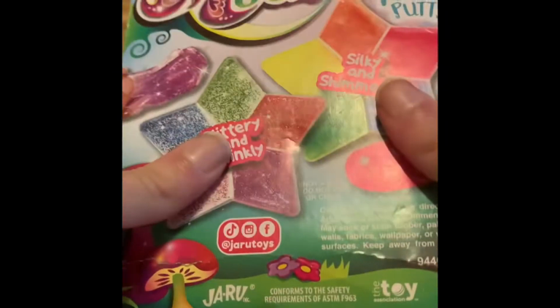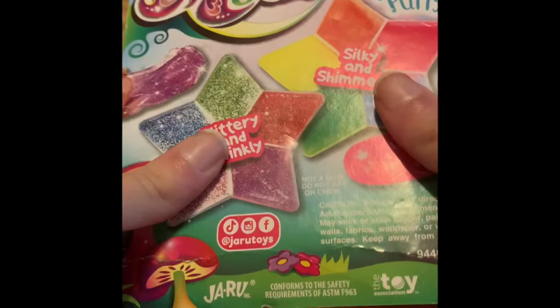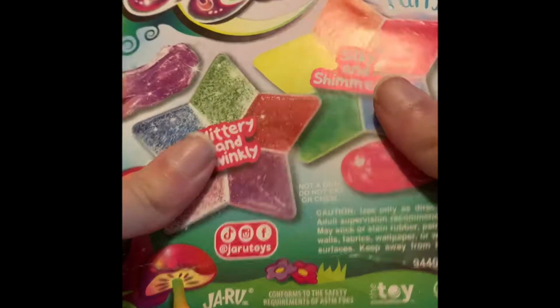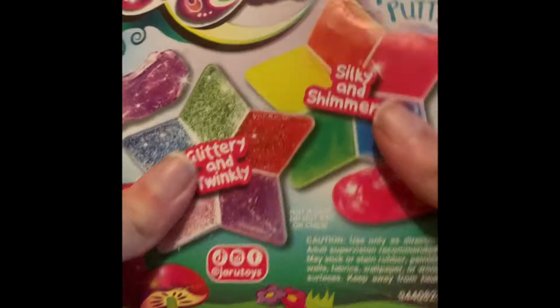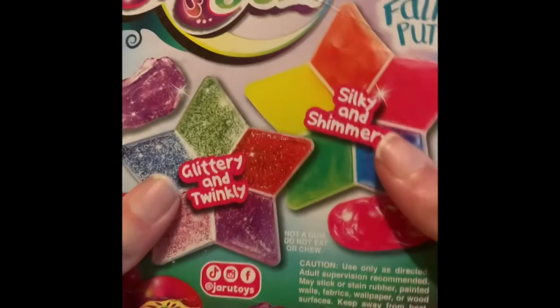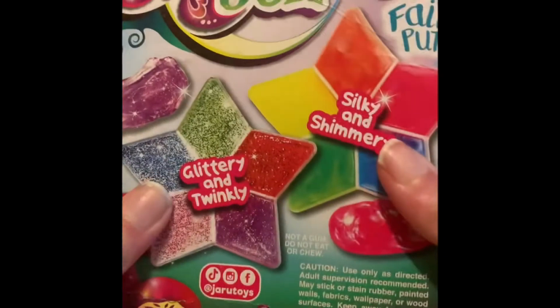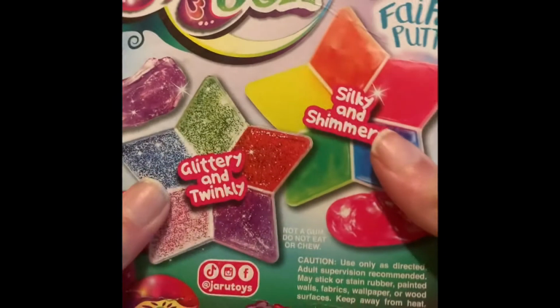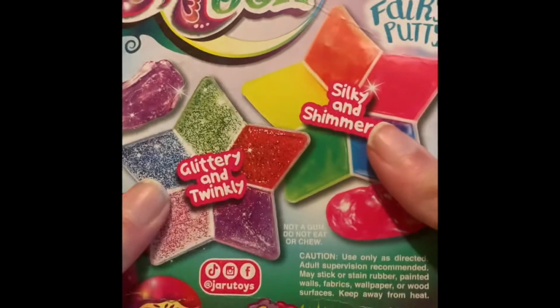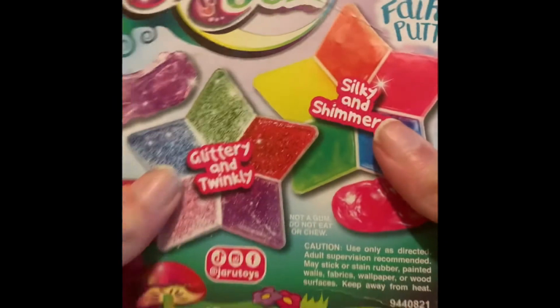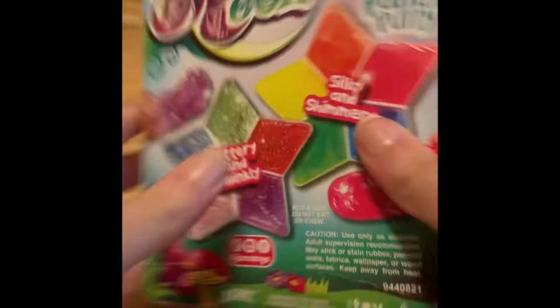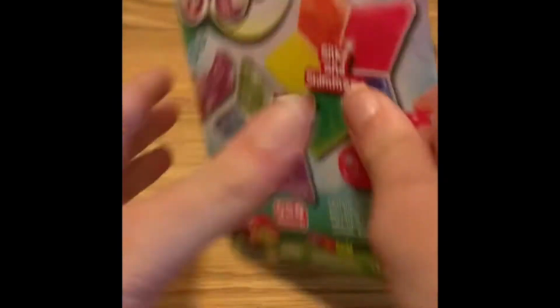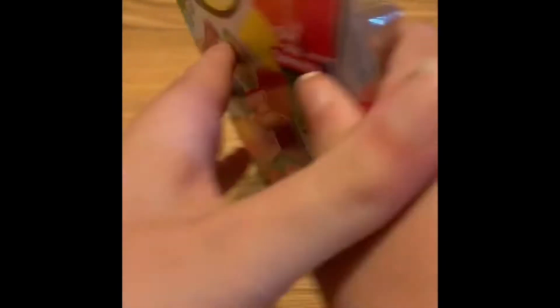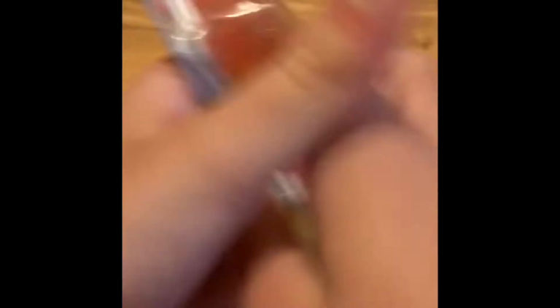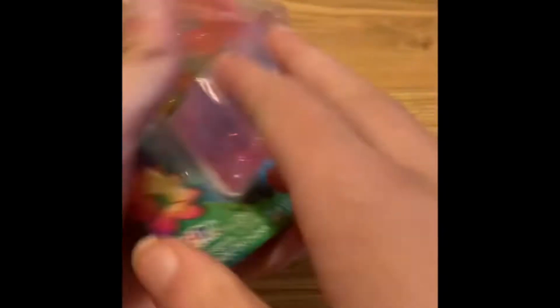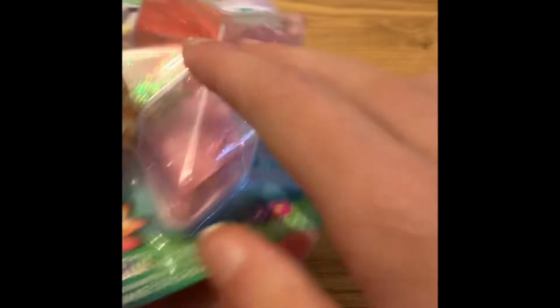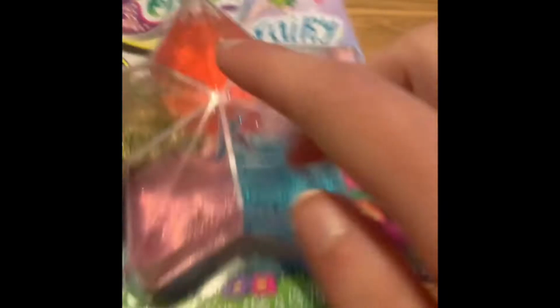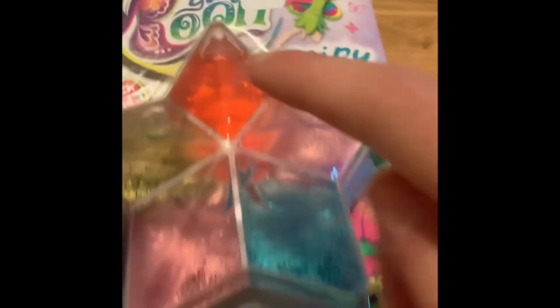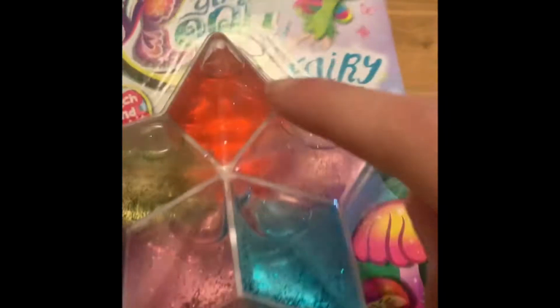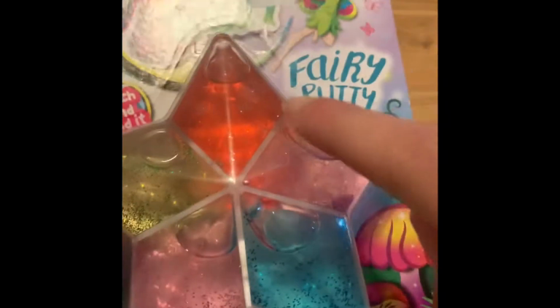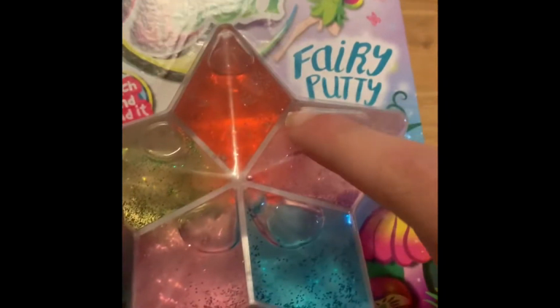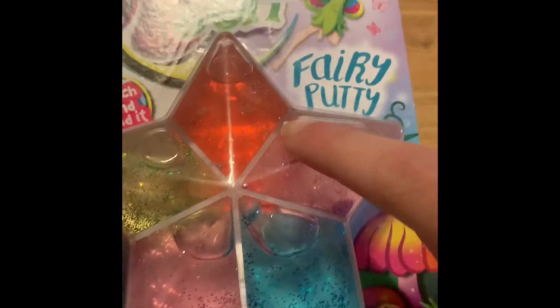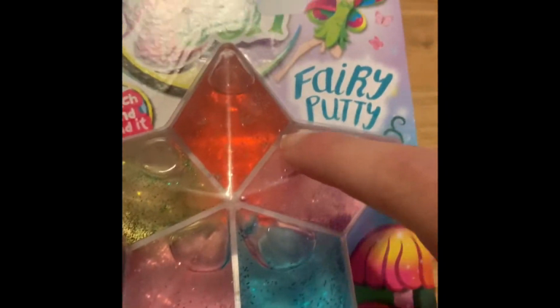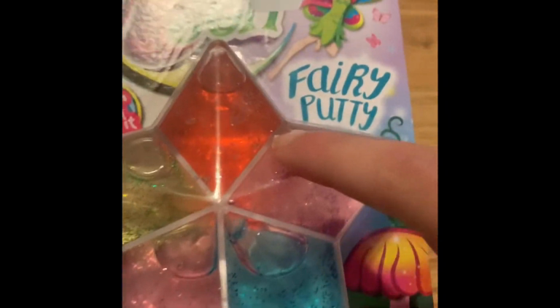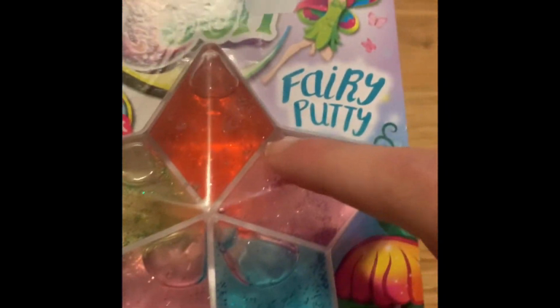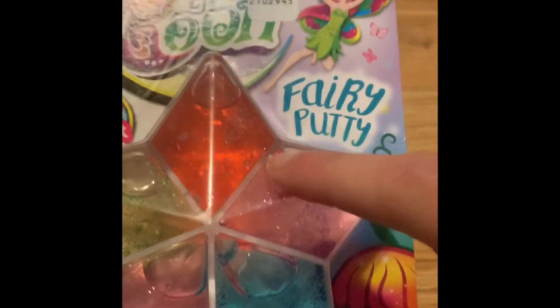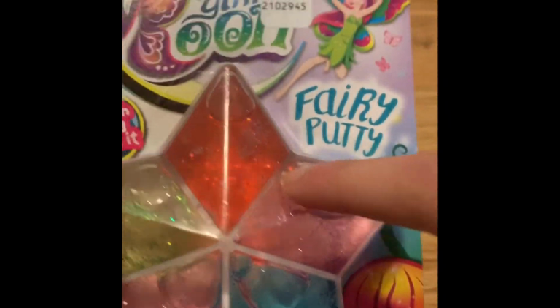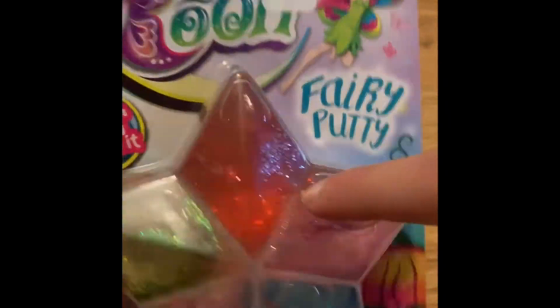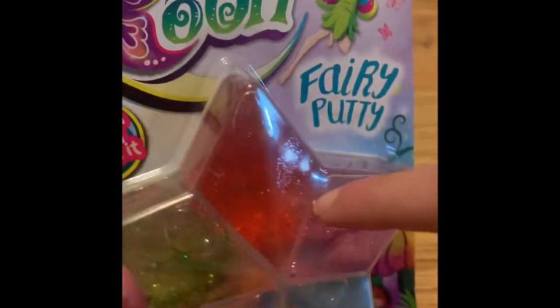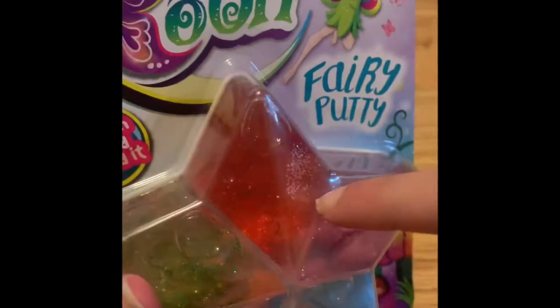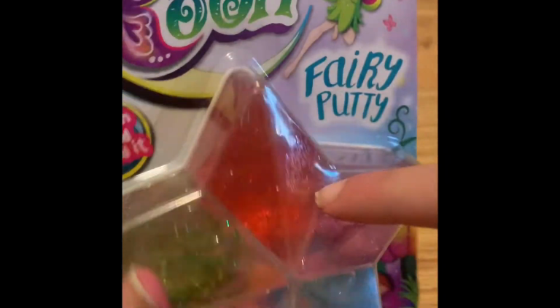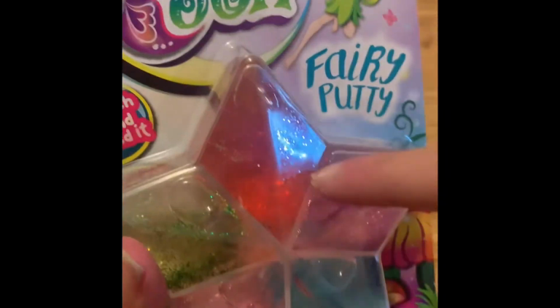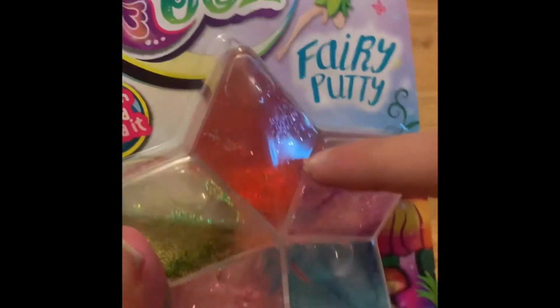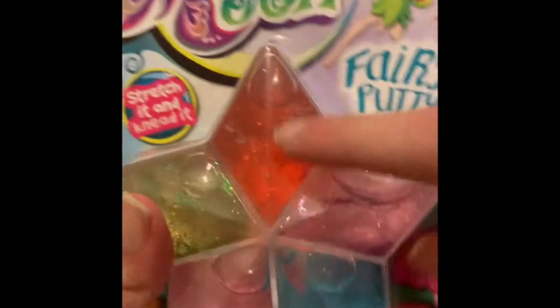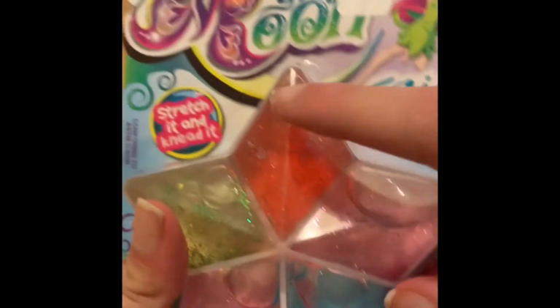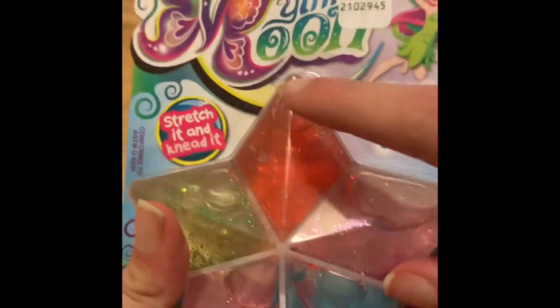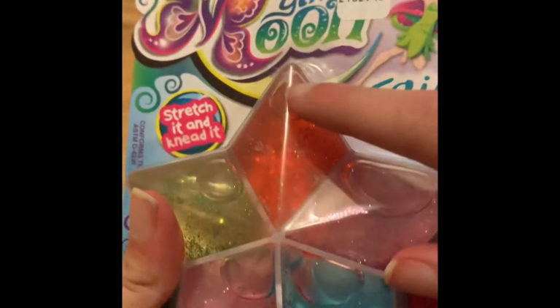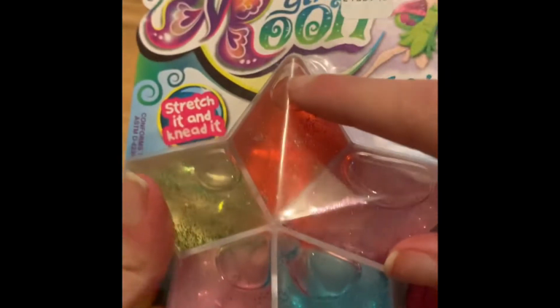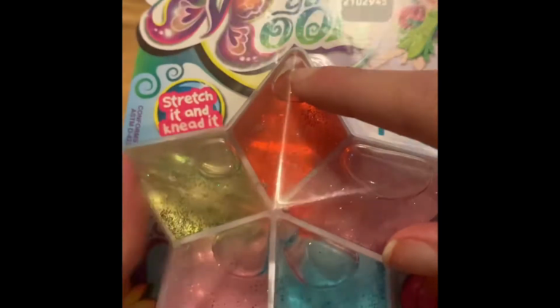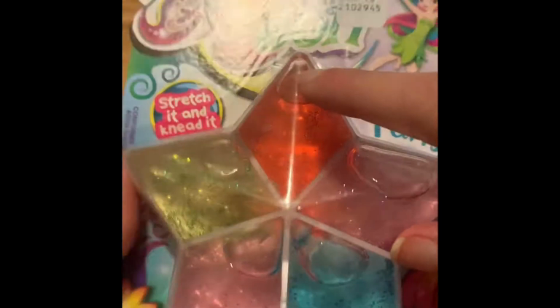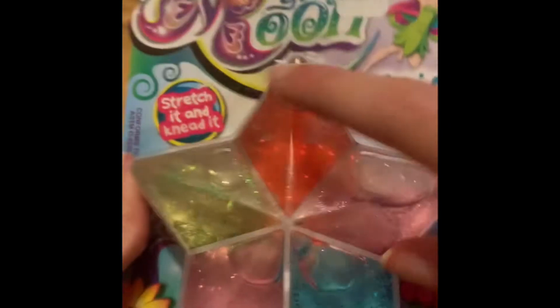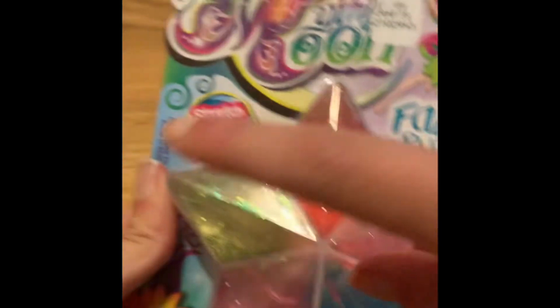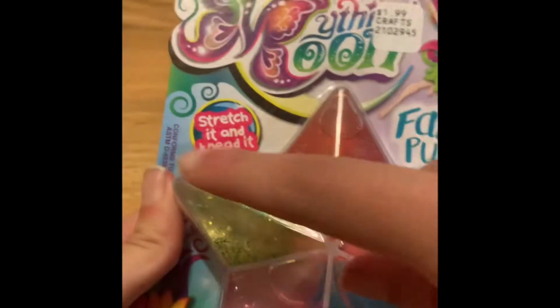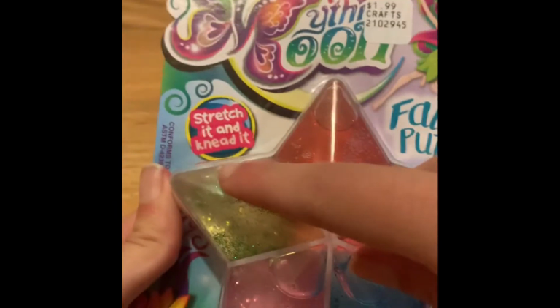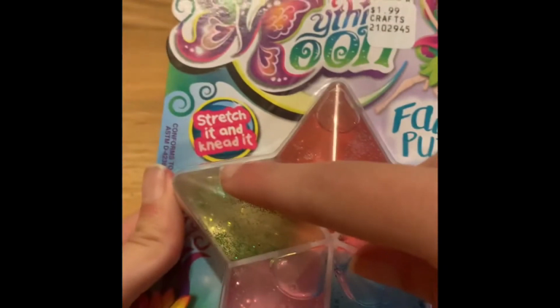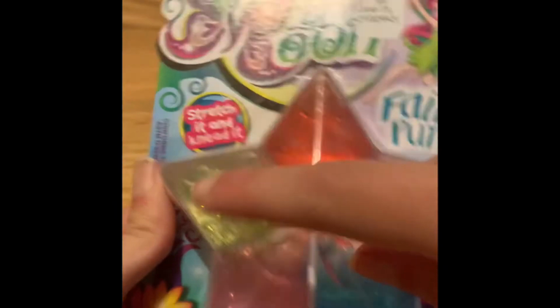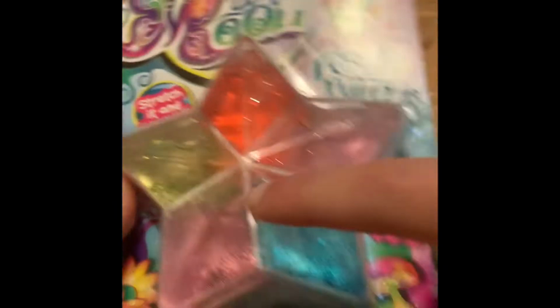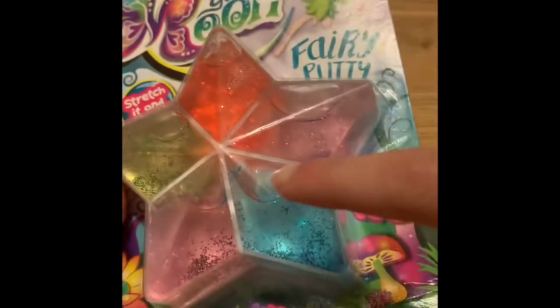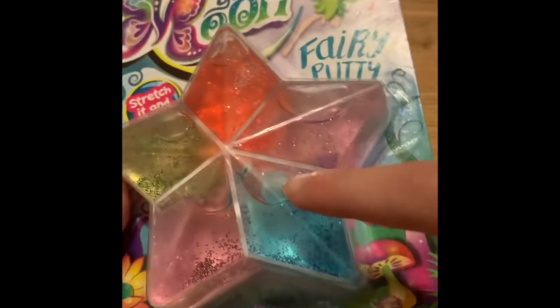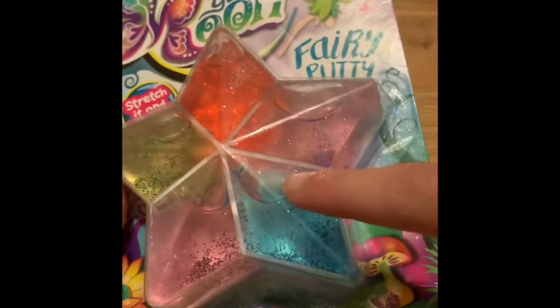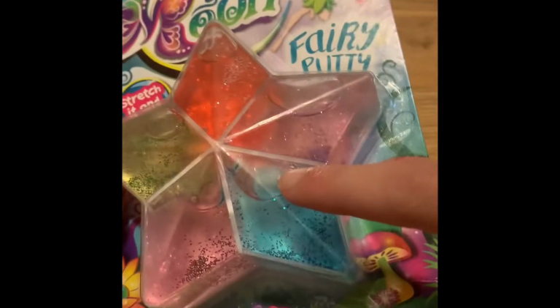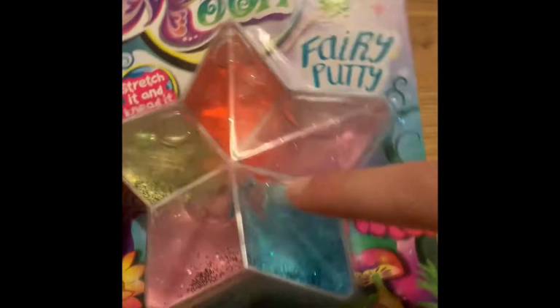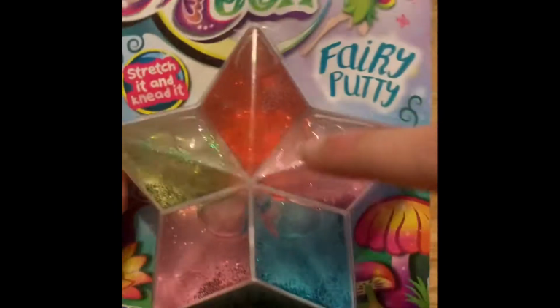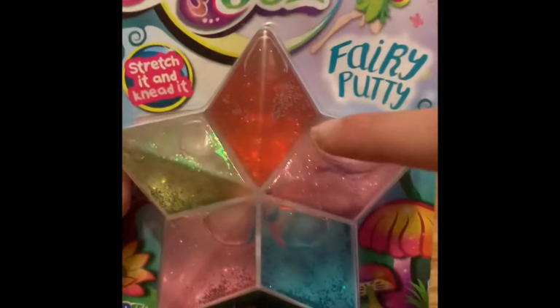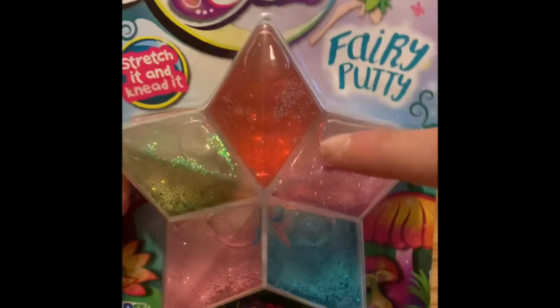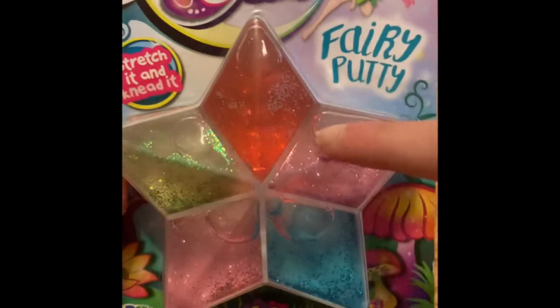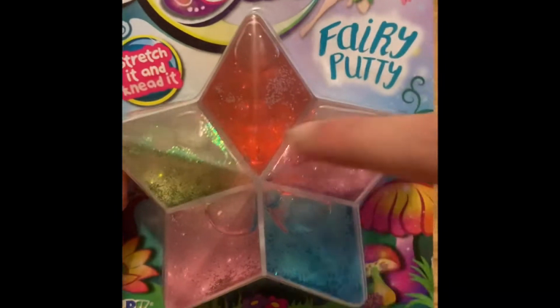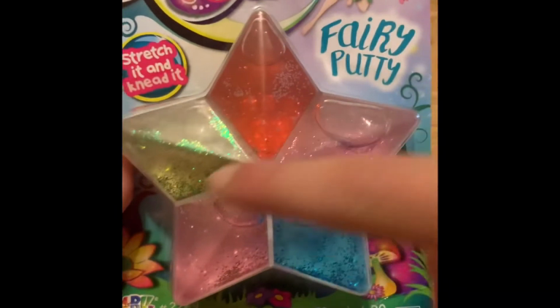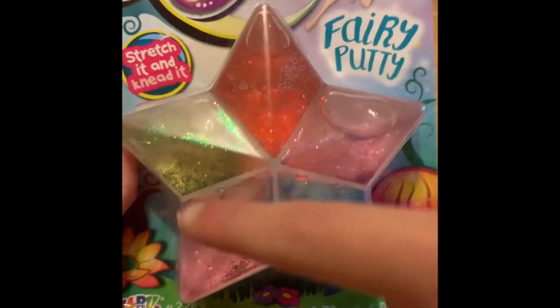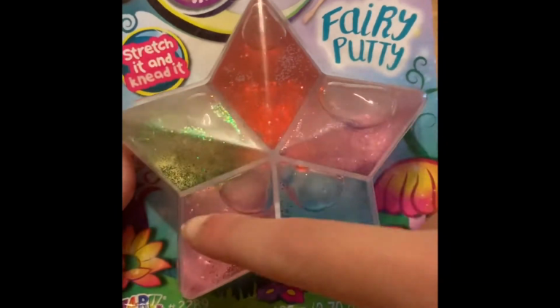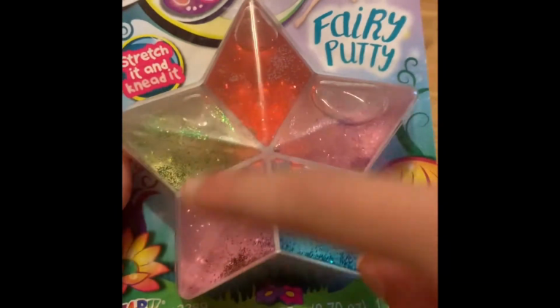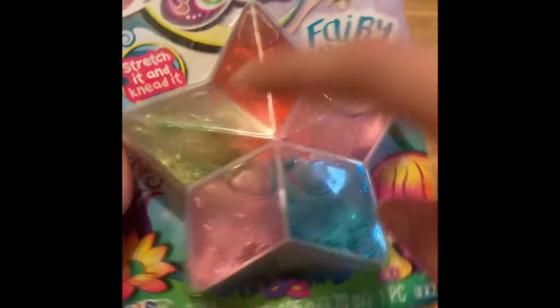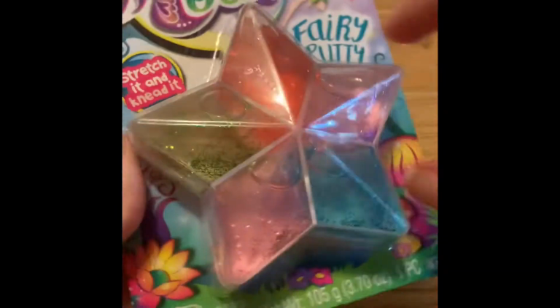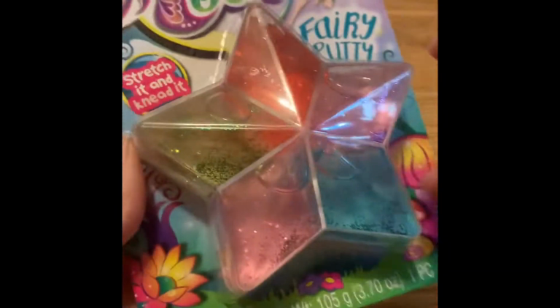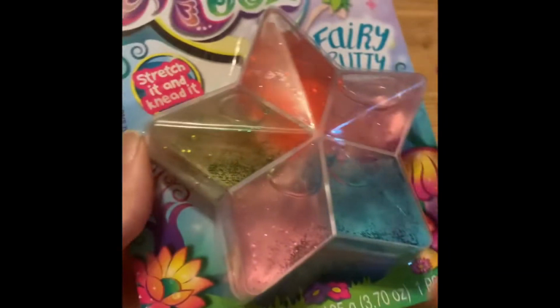It comes with five different colors: a red, green, blue, purple, and a pink.